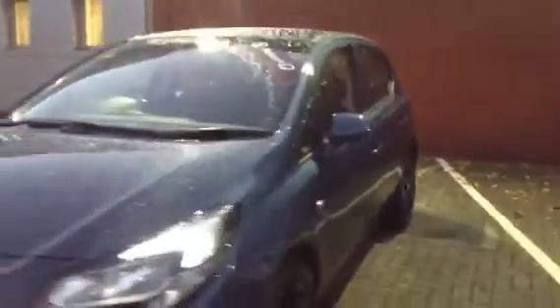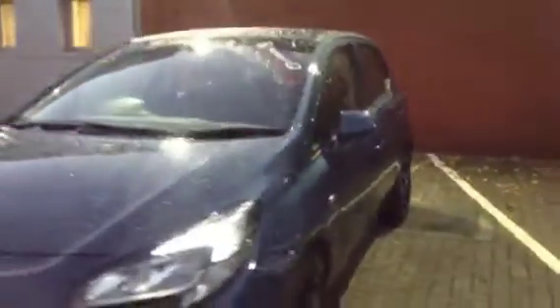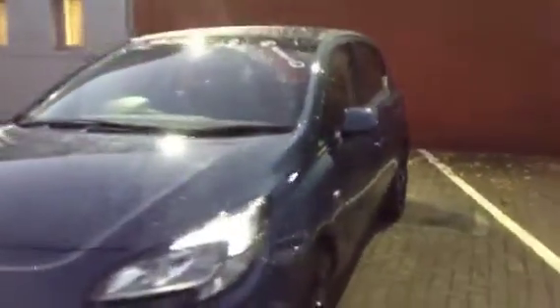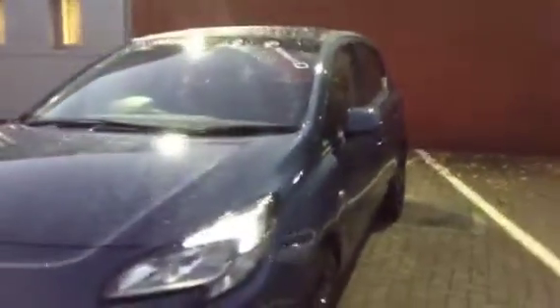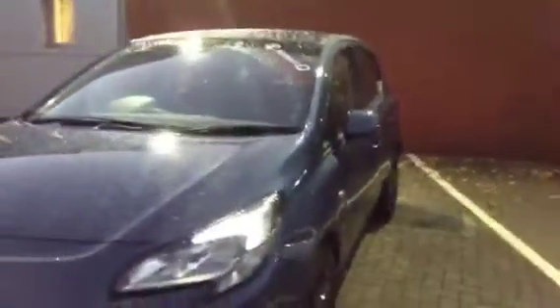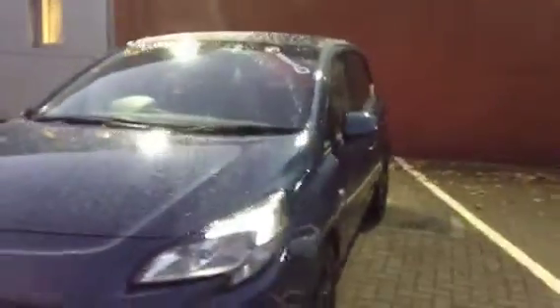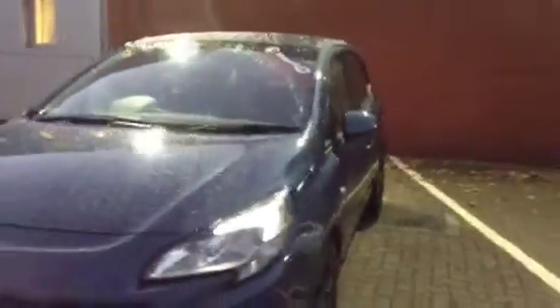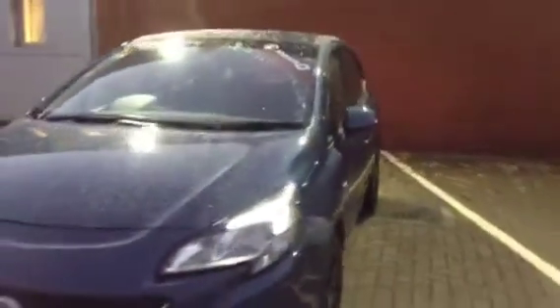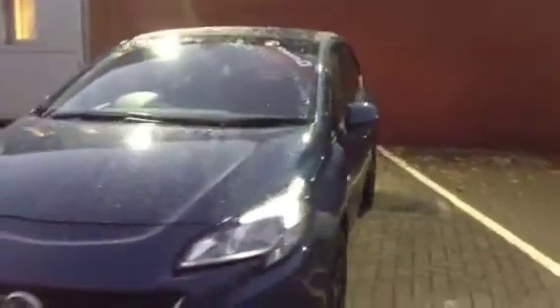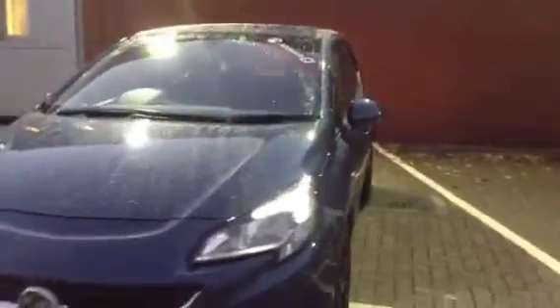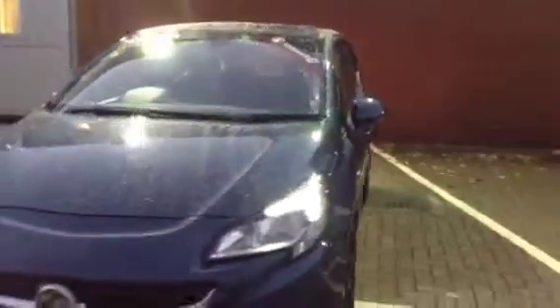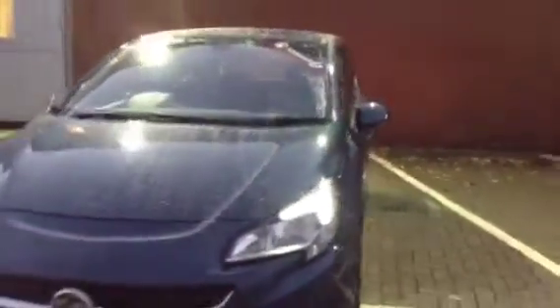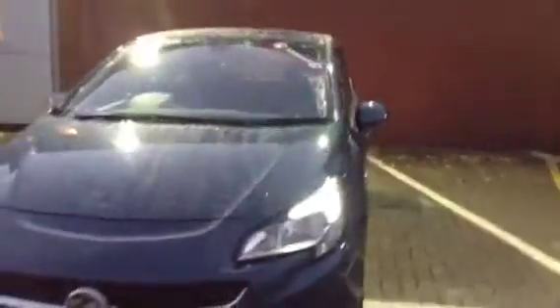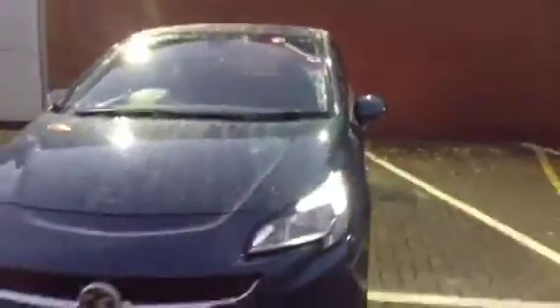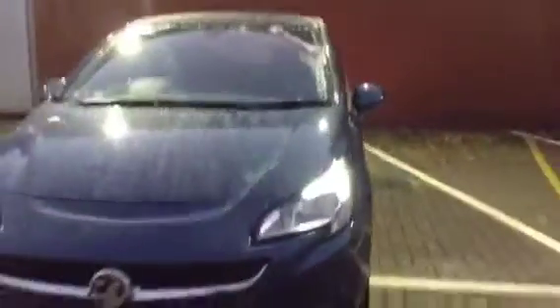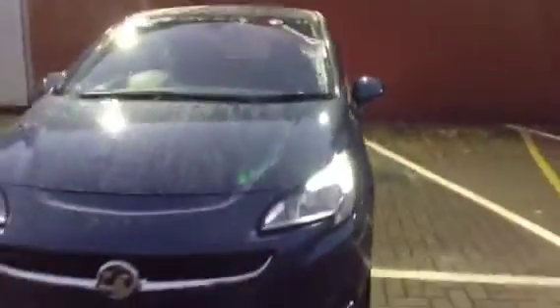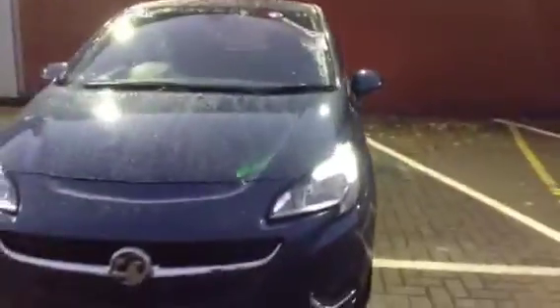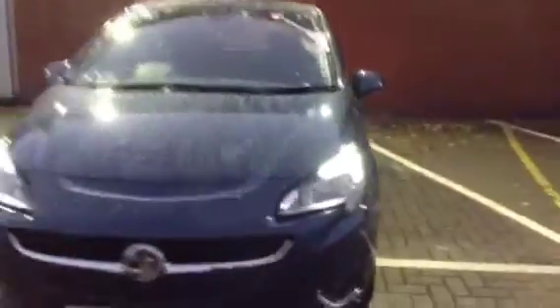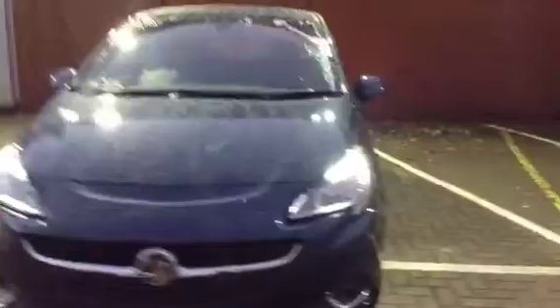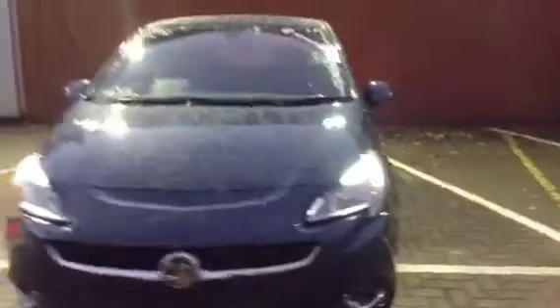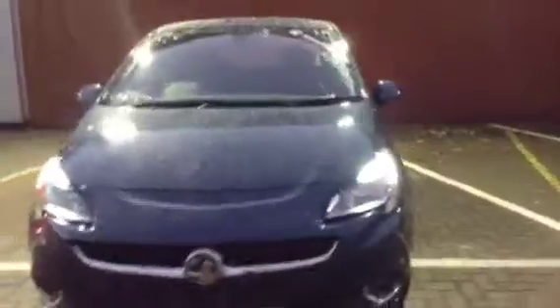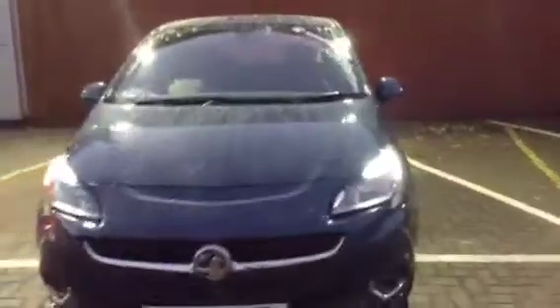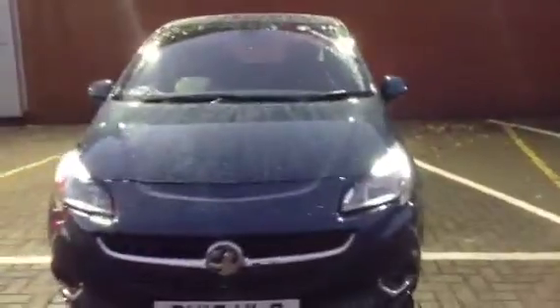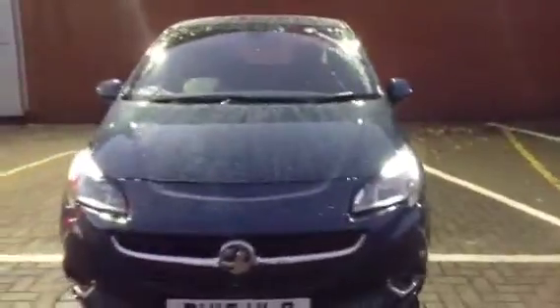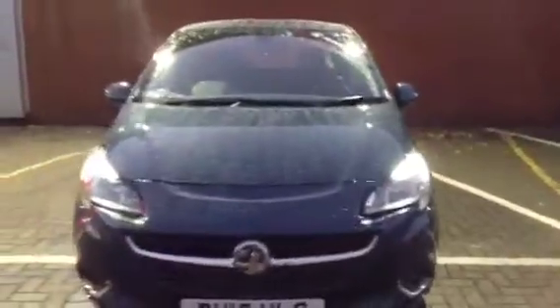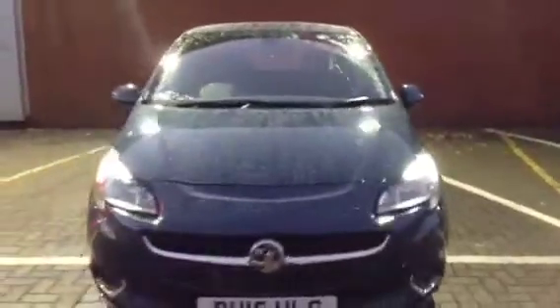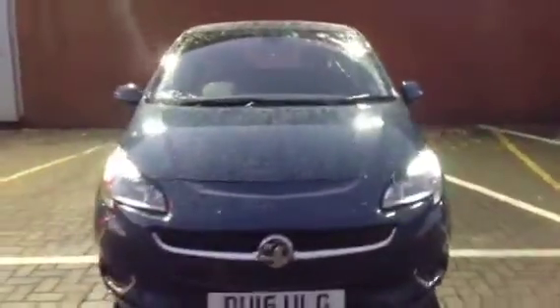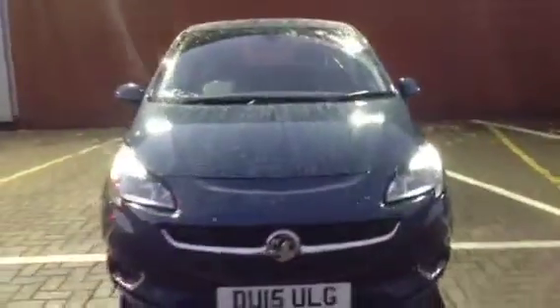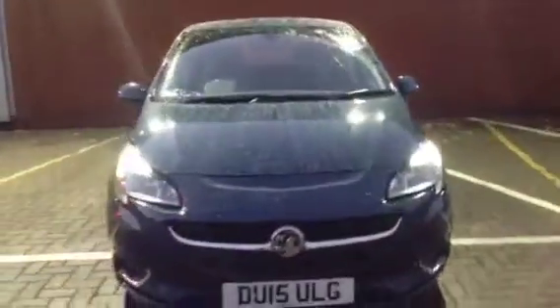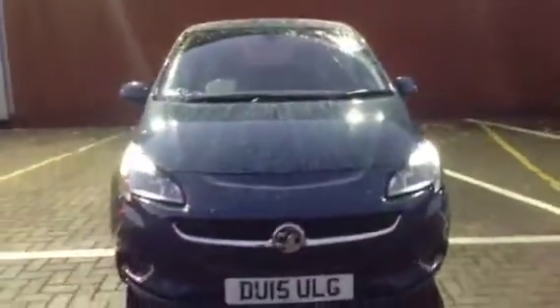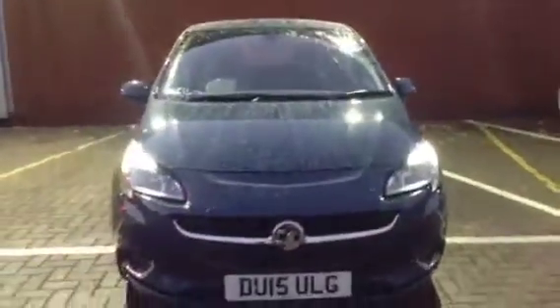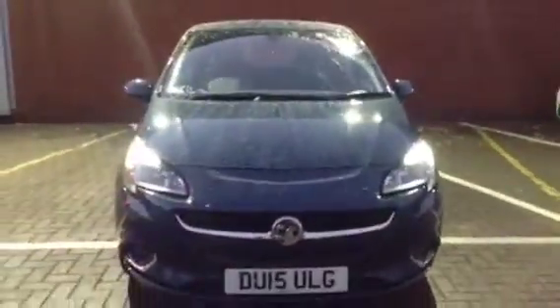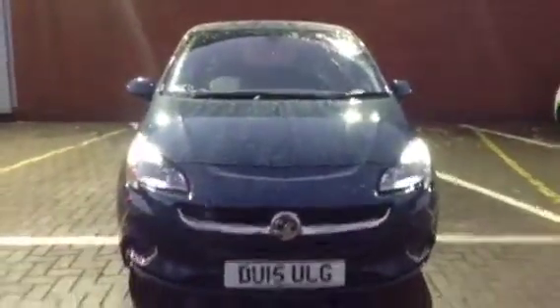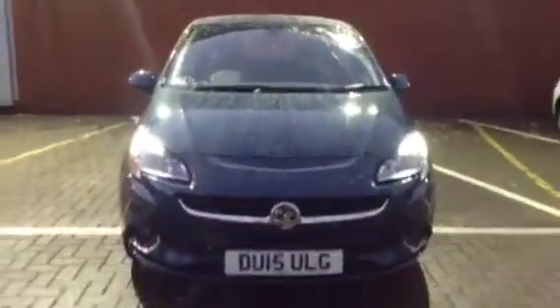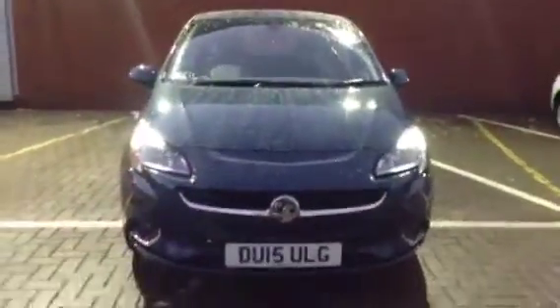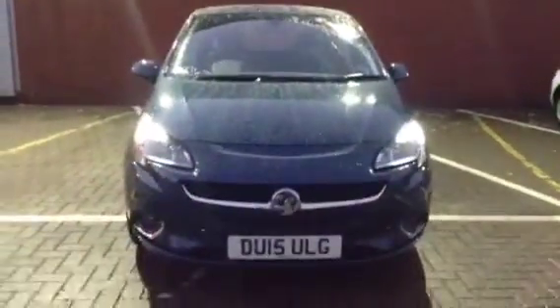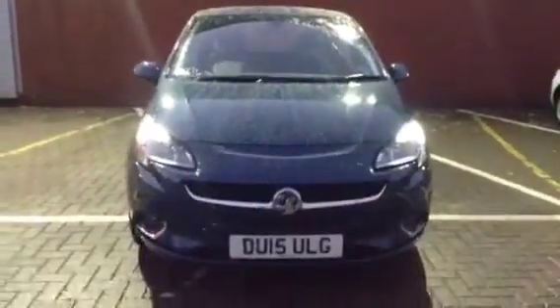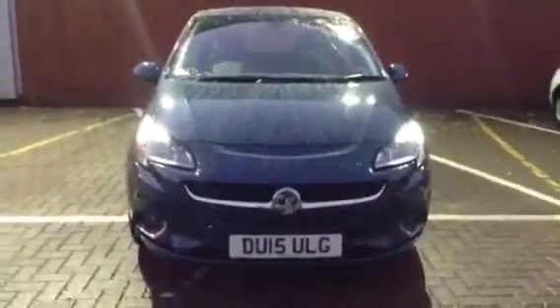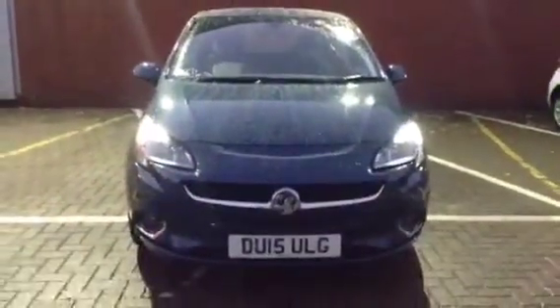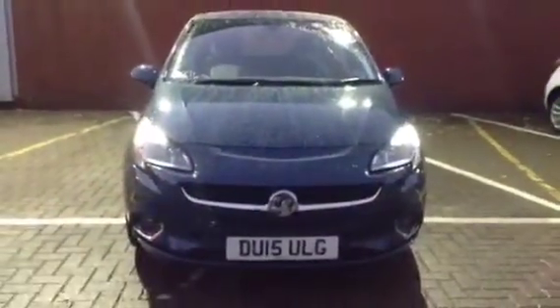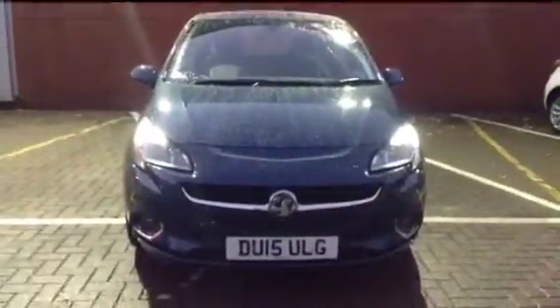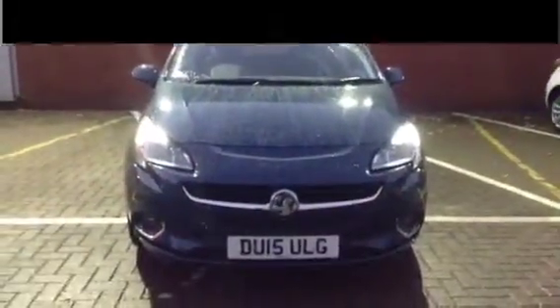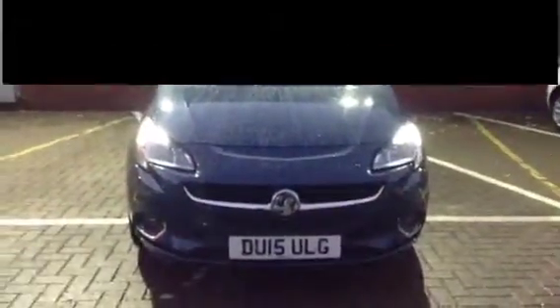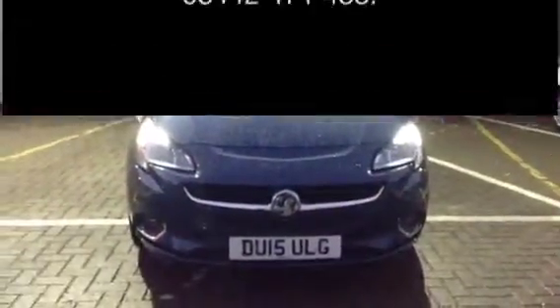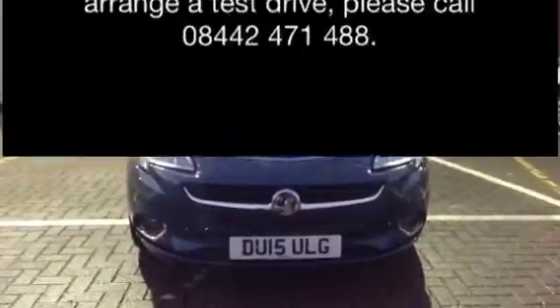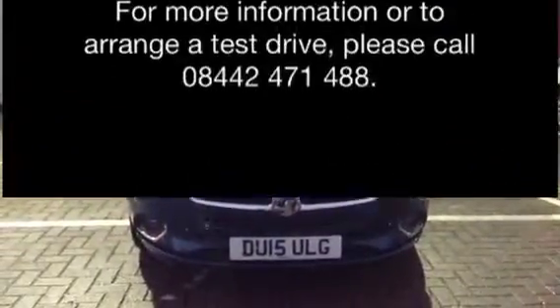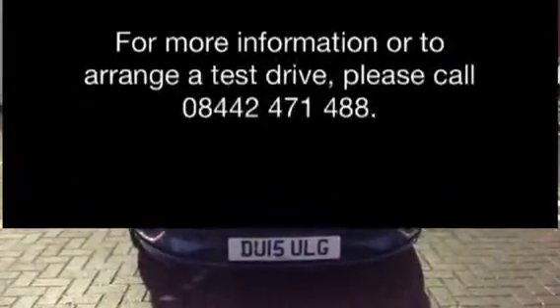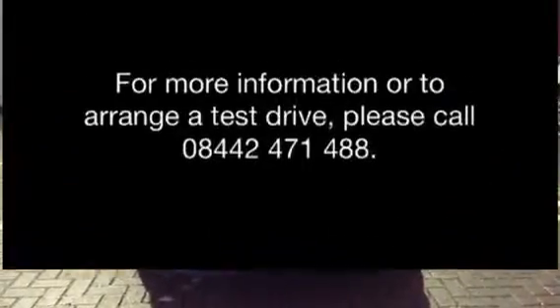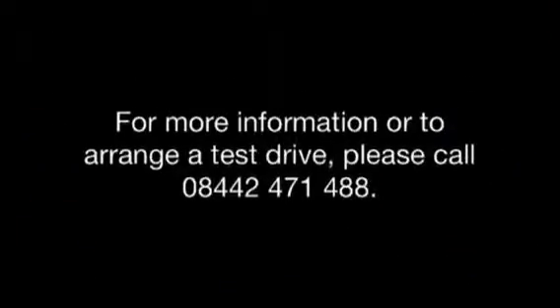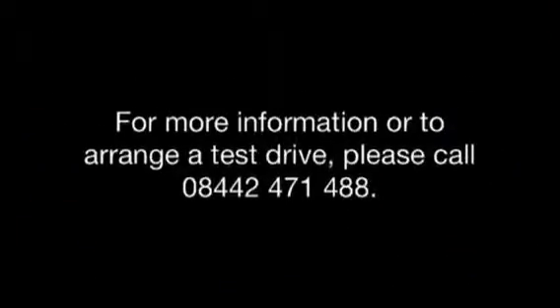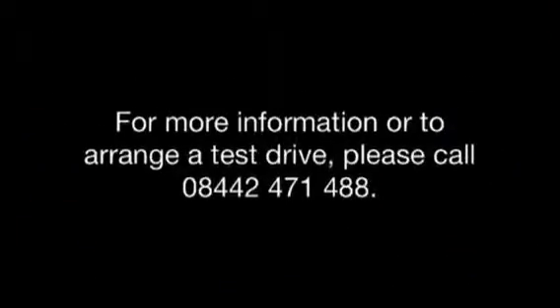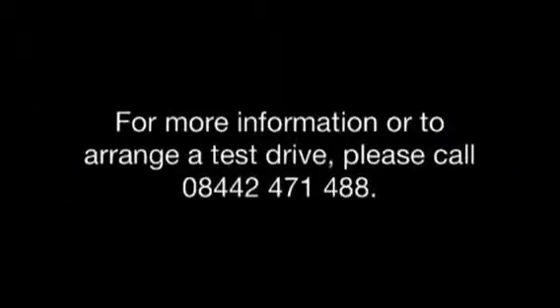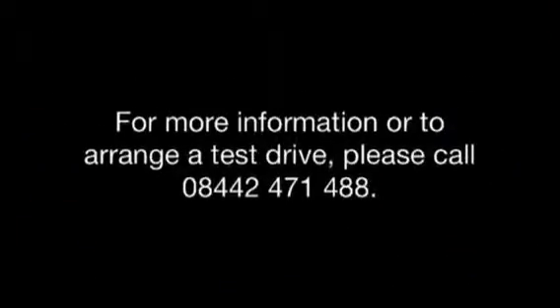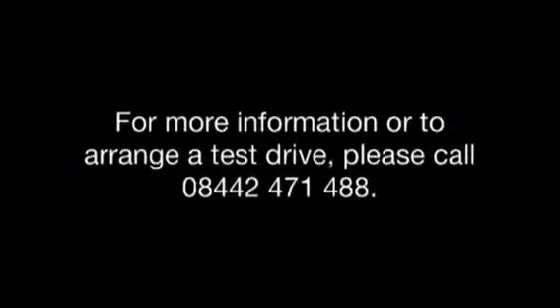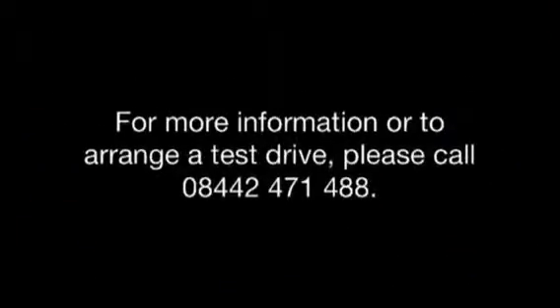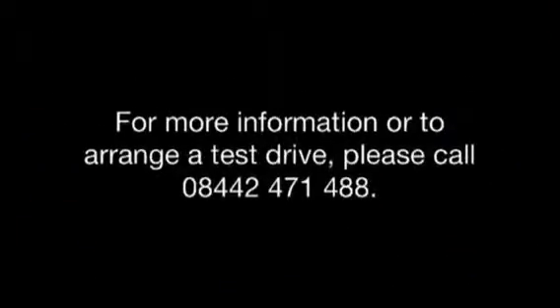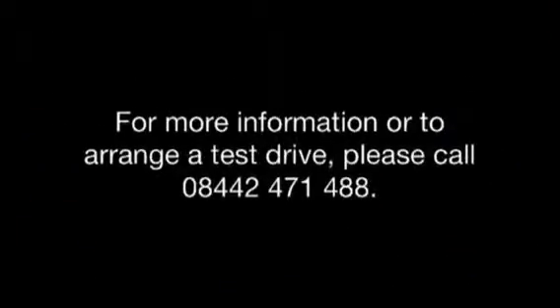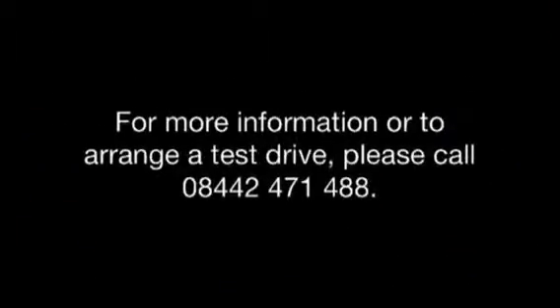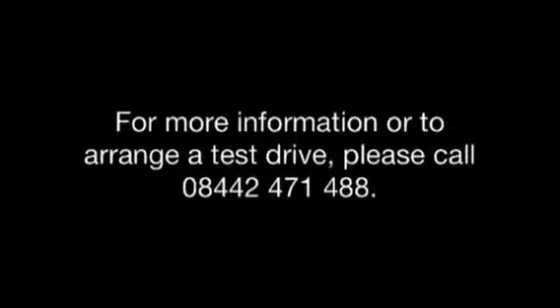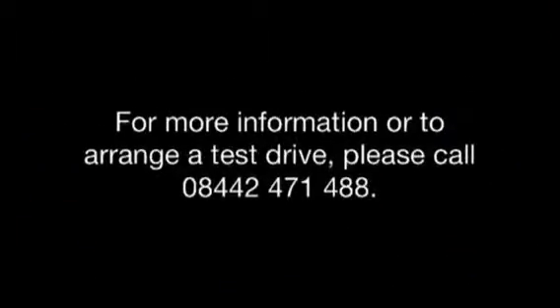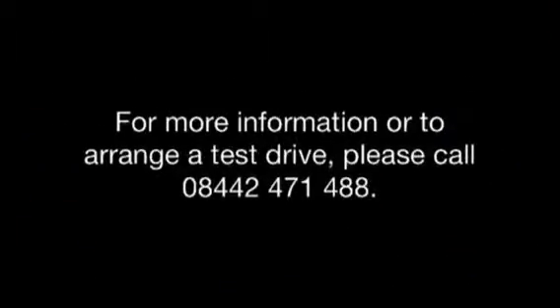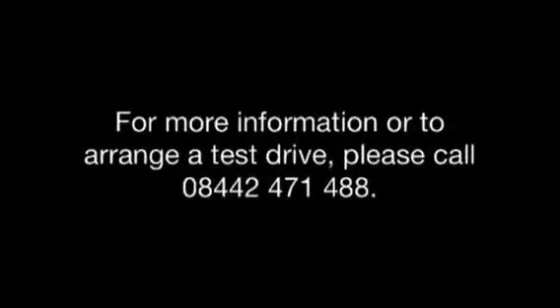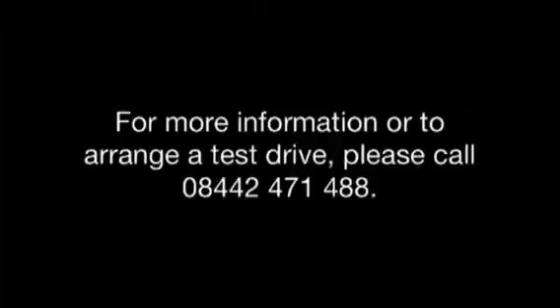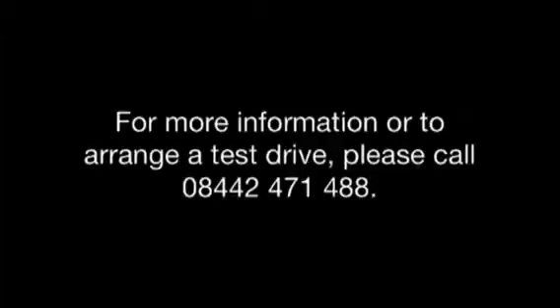For more information on this vehicle or to arrange a test drive, please call 08442 471 488.